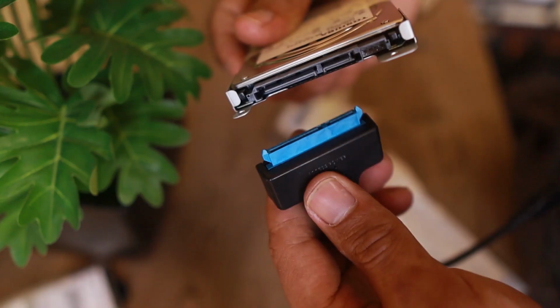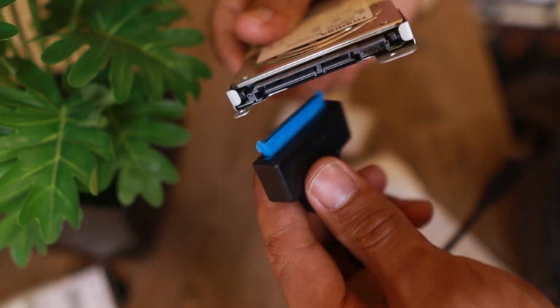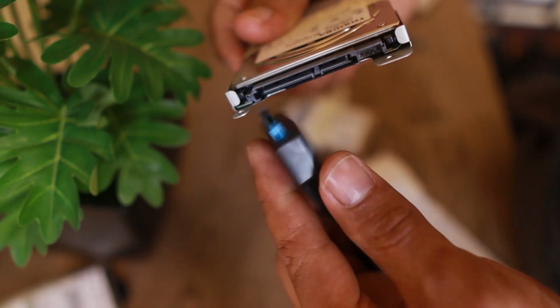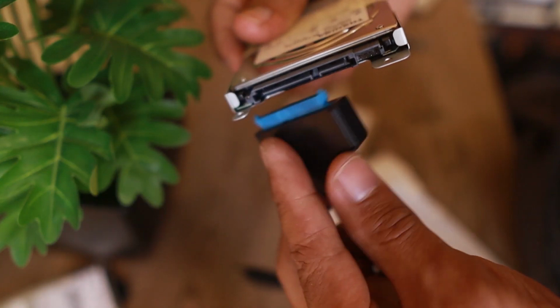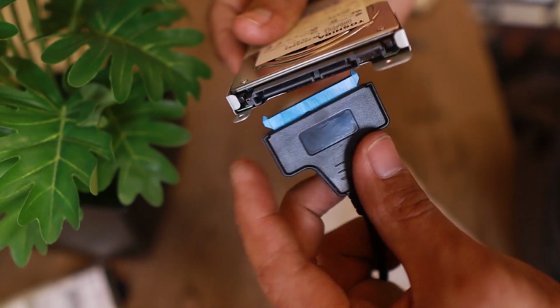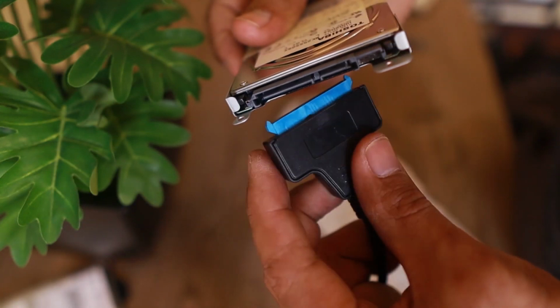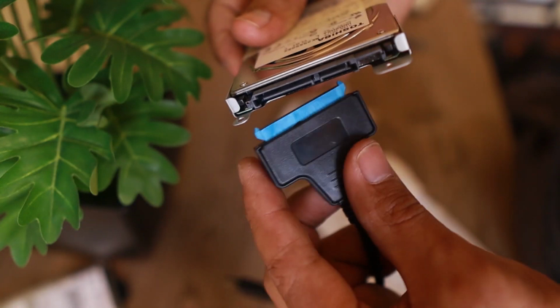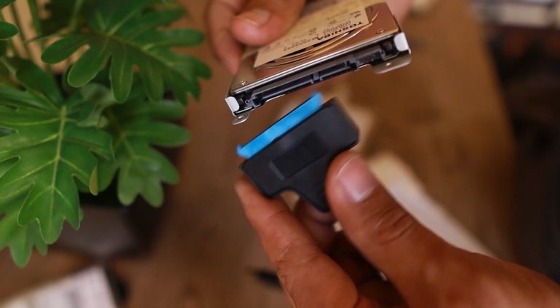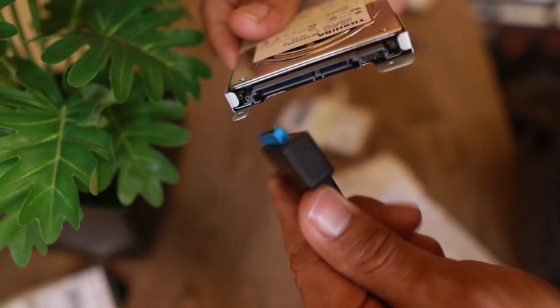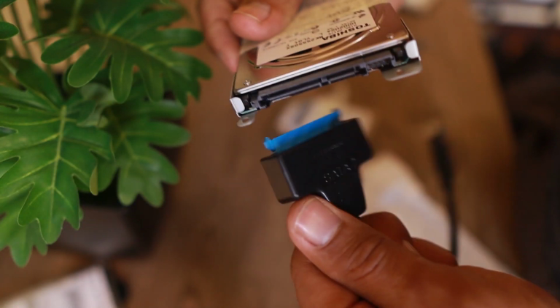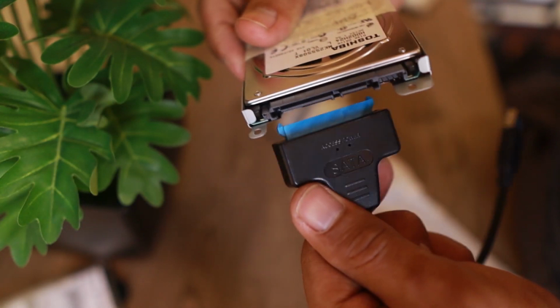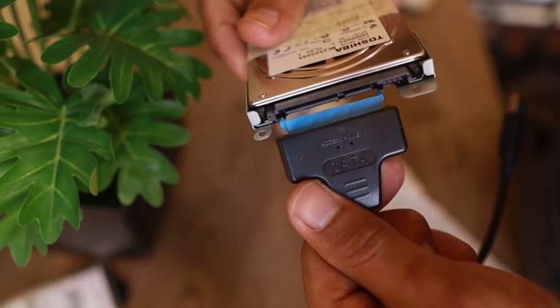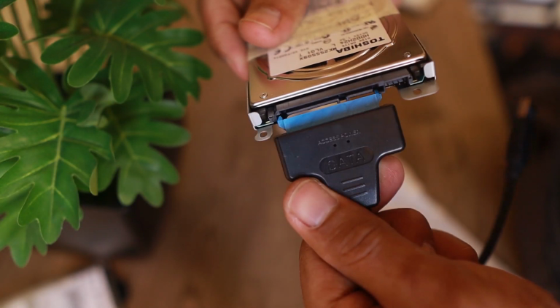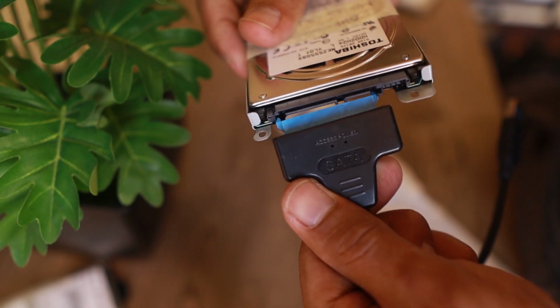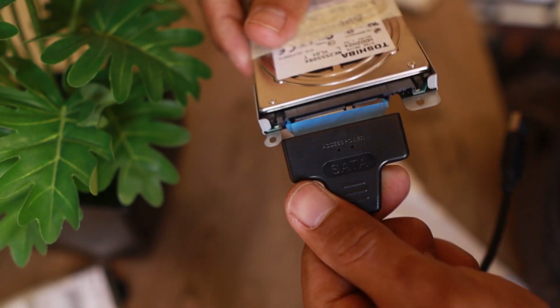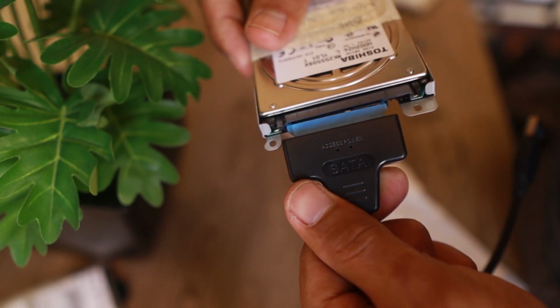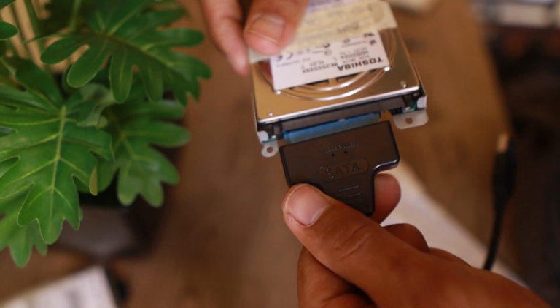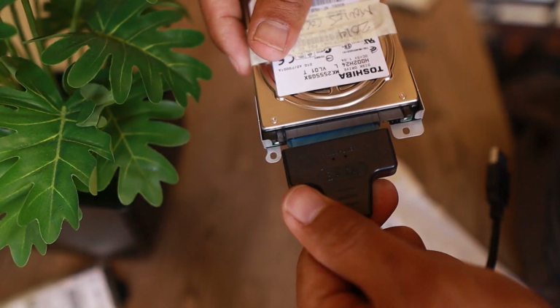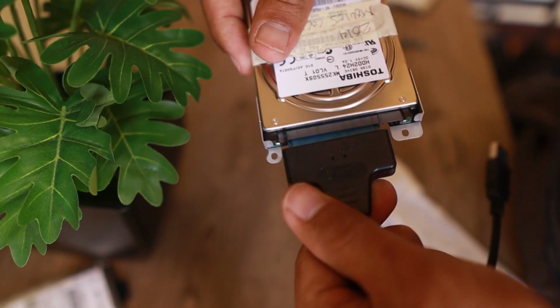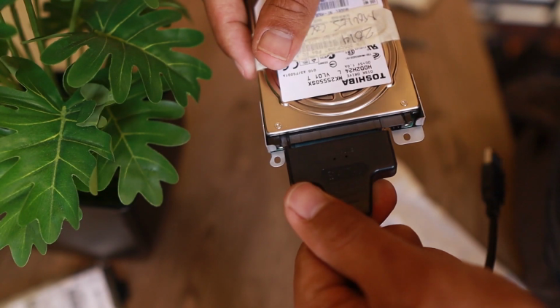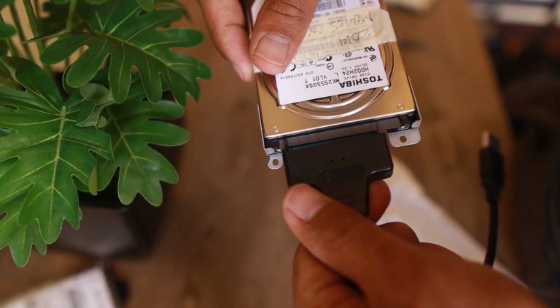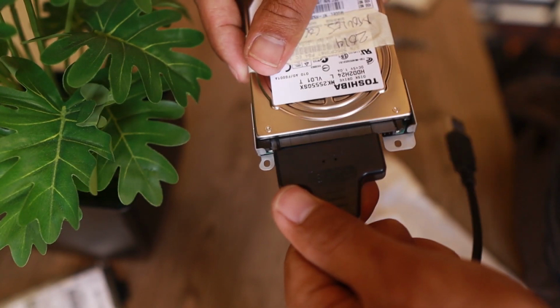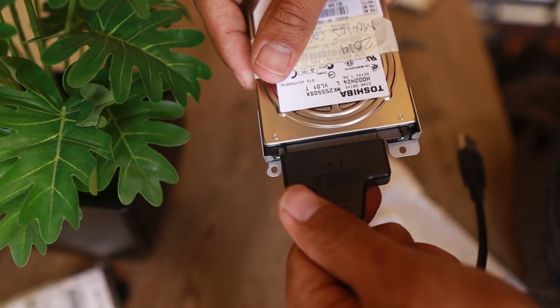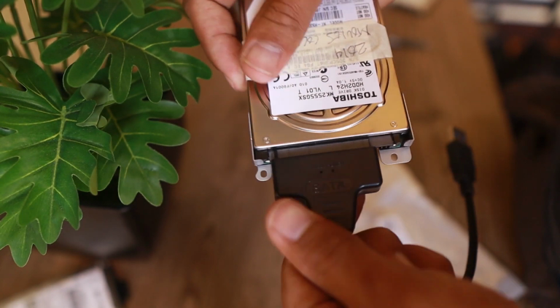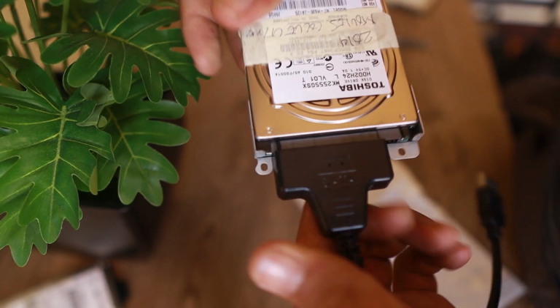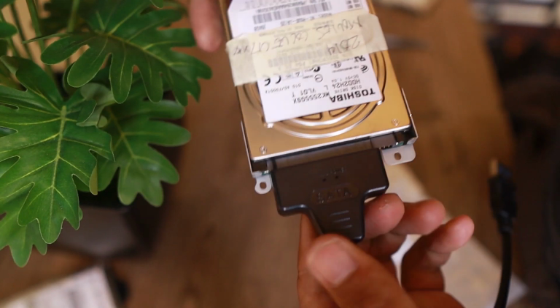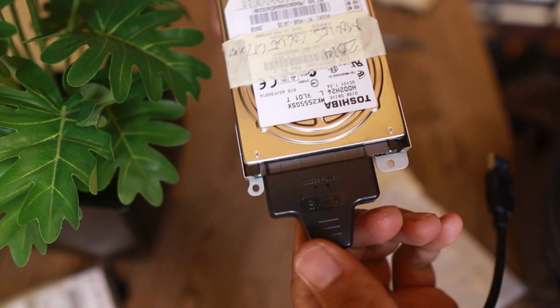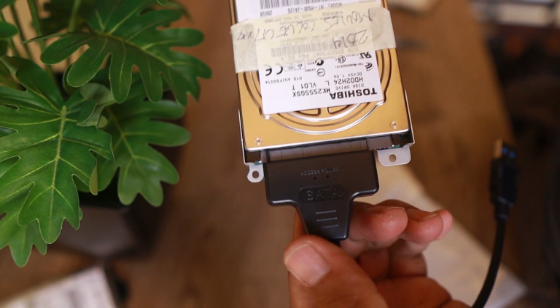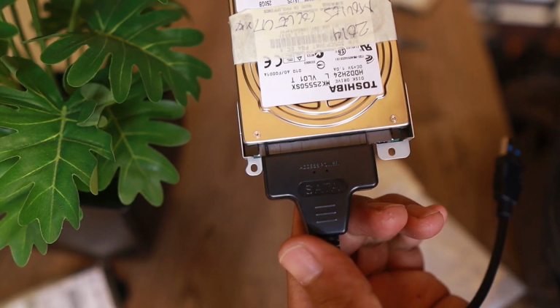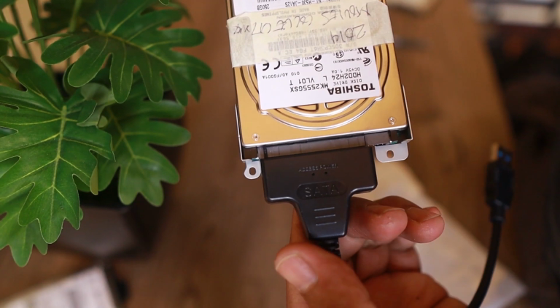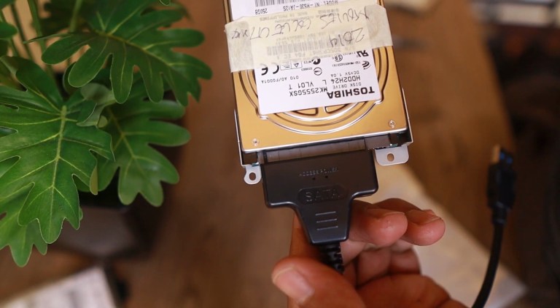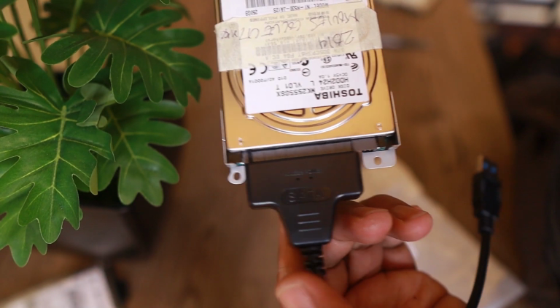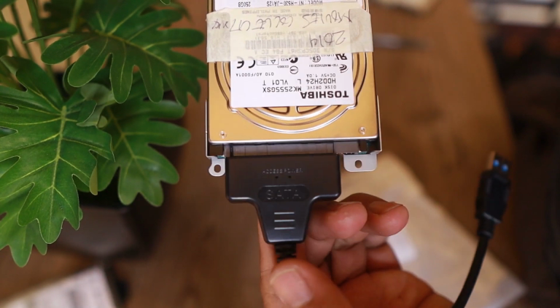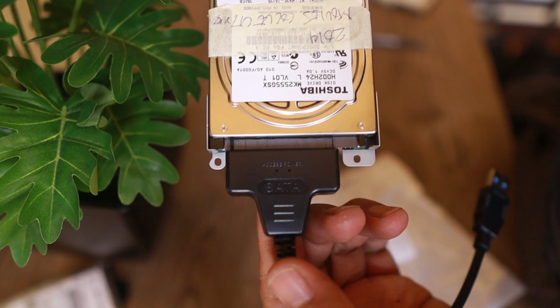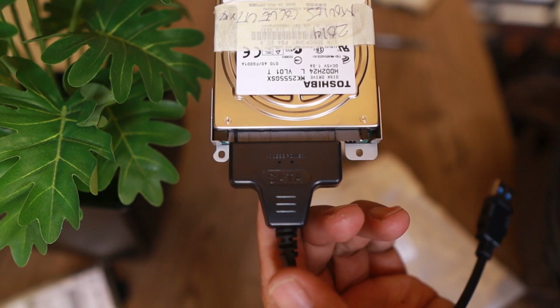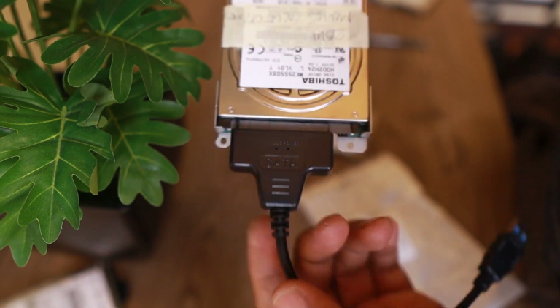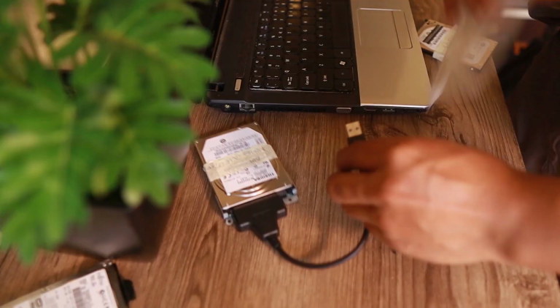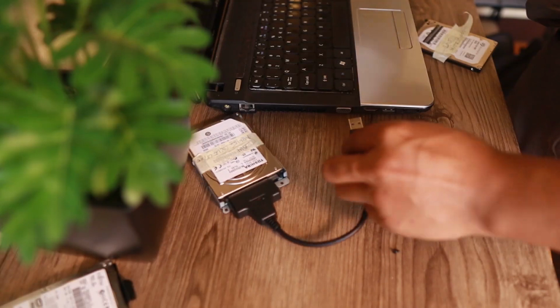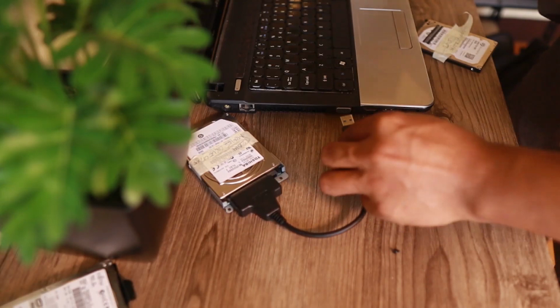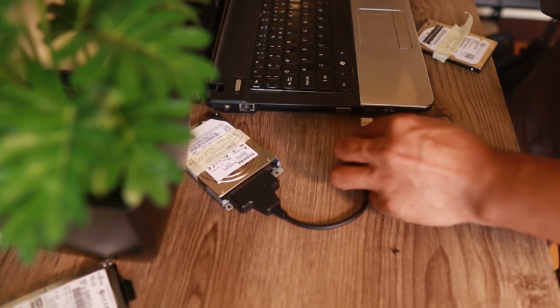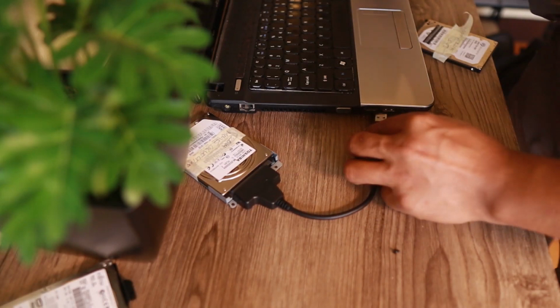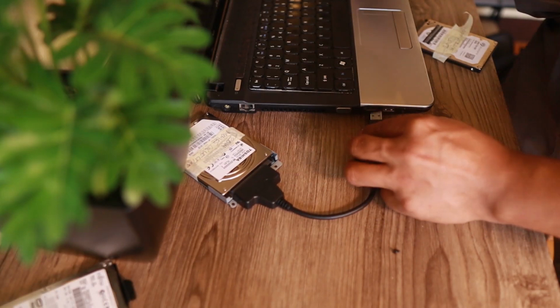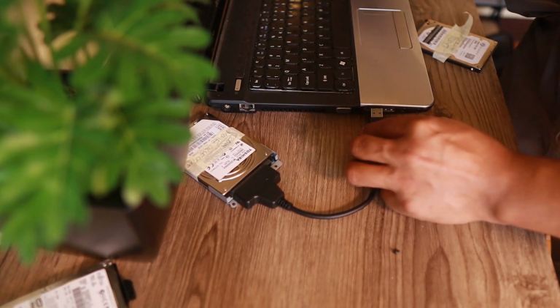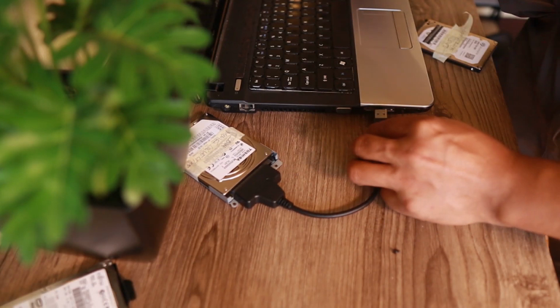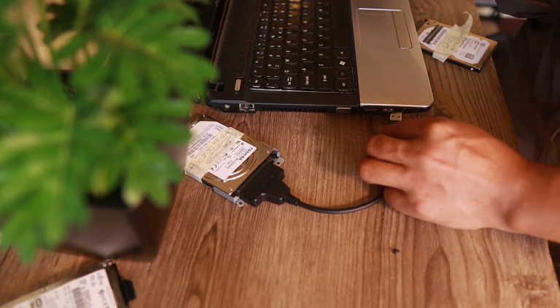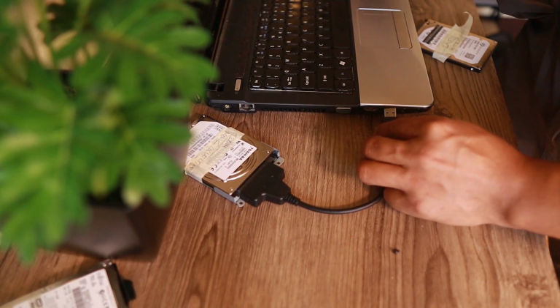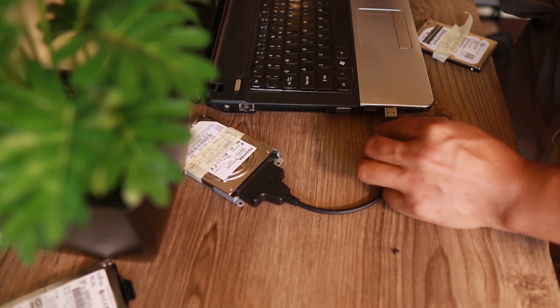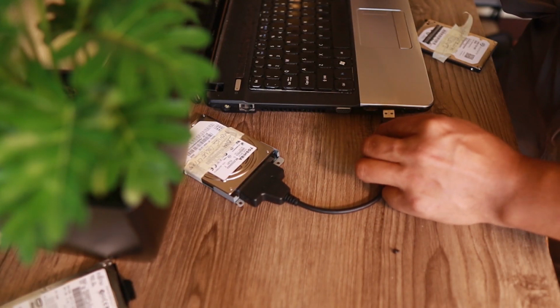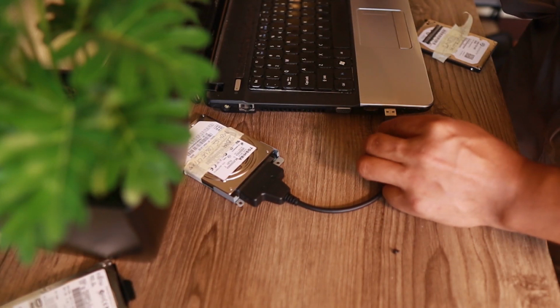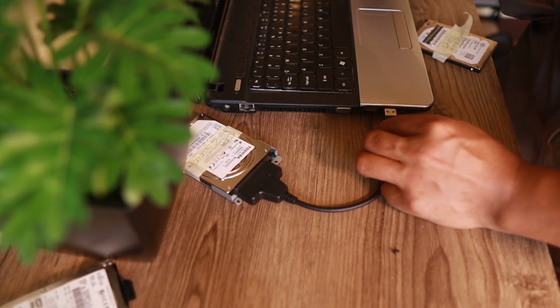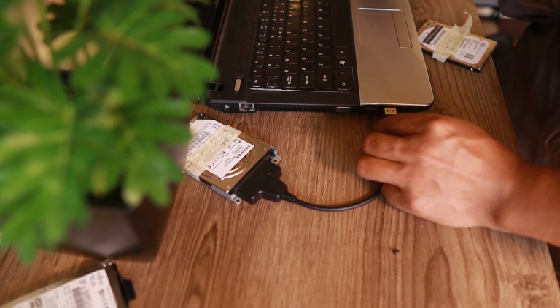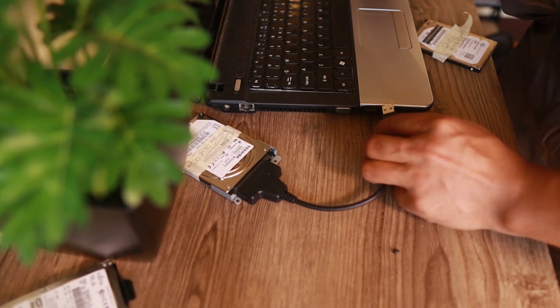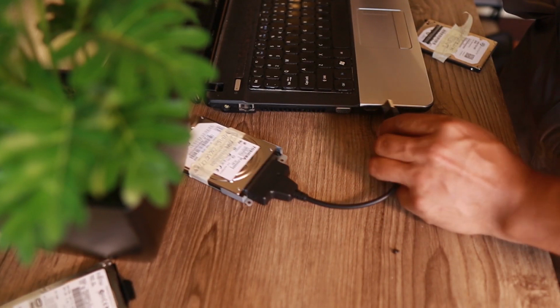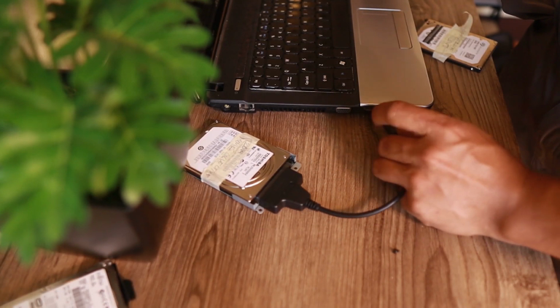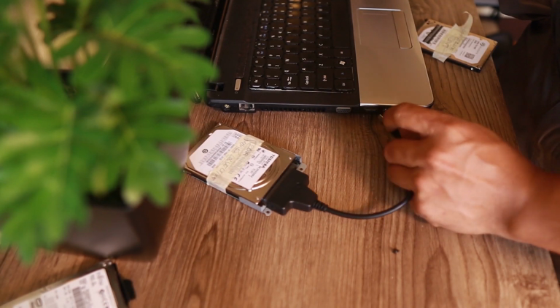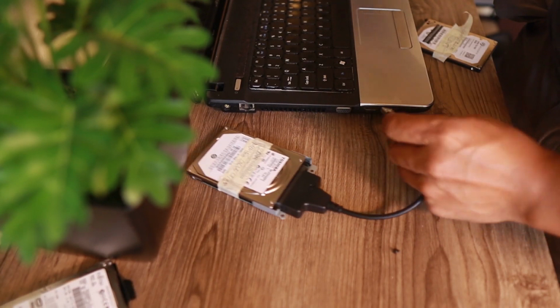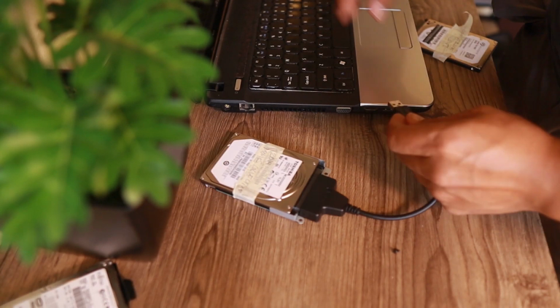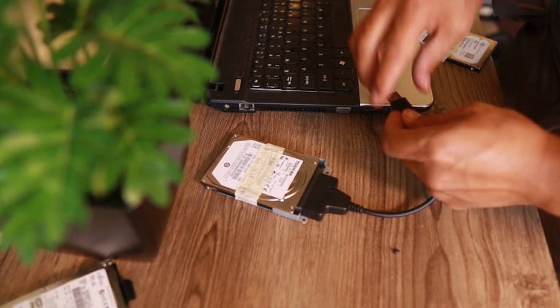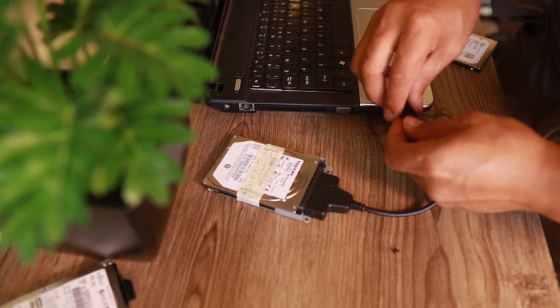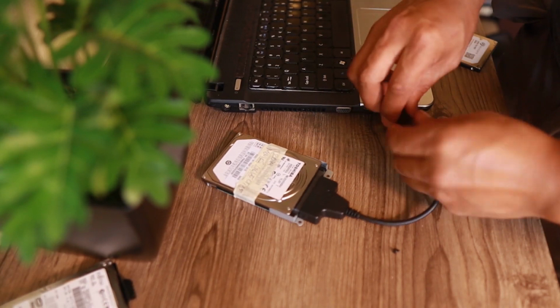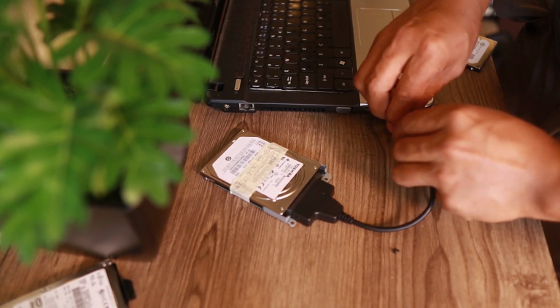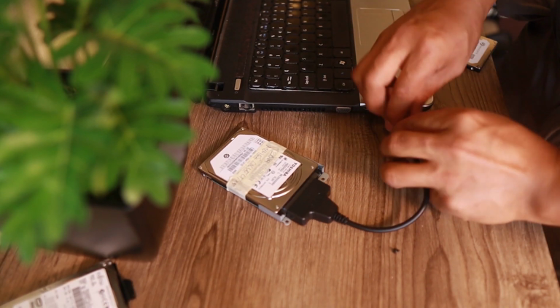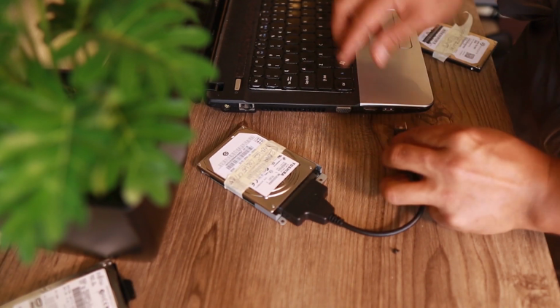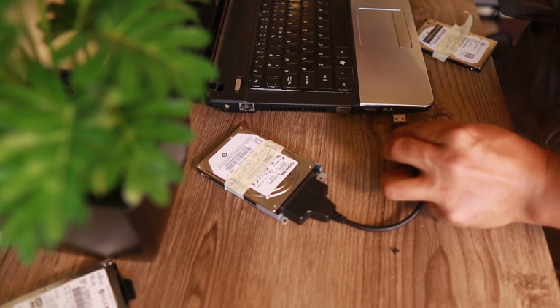Grab your USB to SATA converter, plug it into your hard drive — as easy as that — then plug it into your laptop.